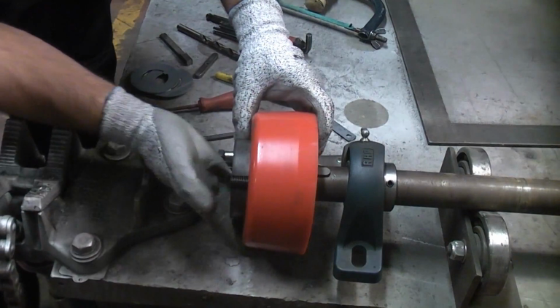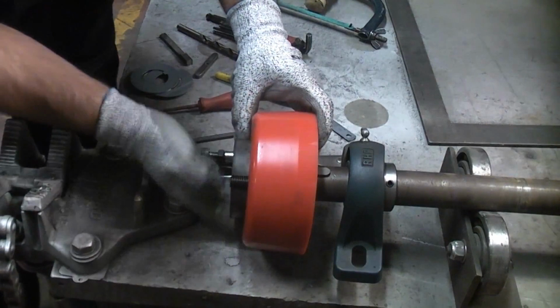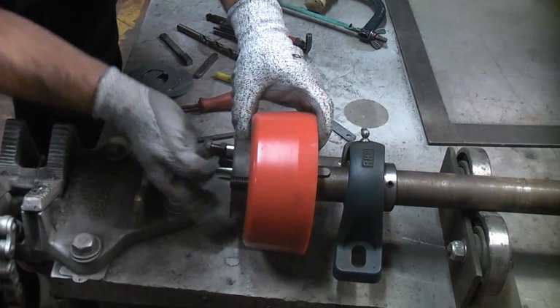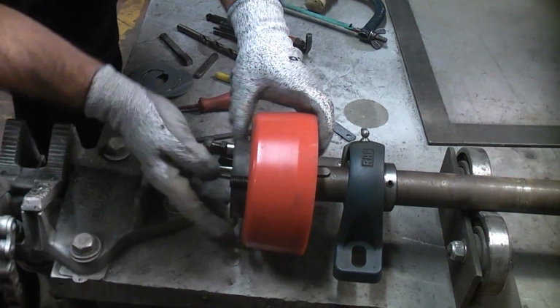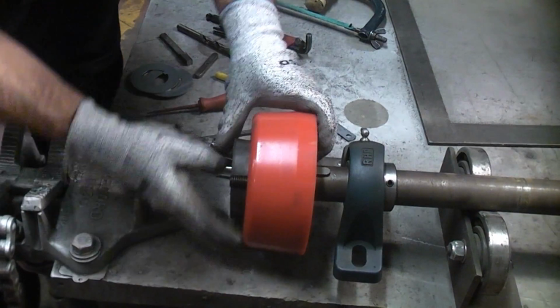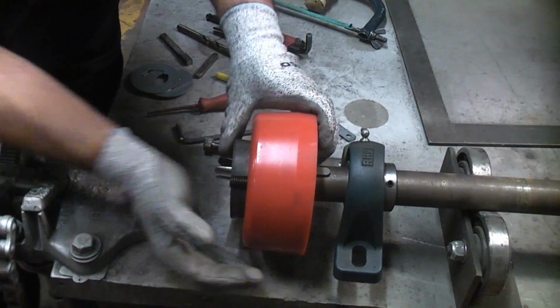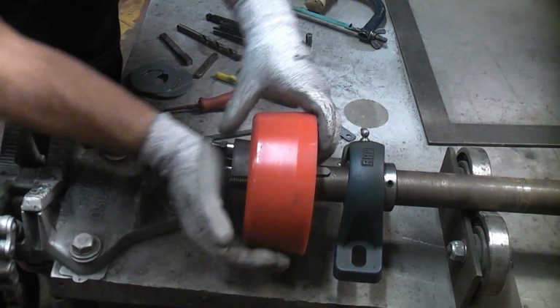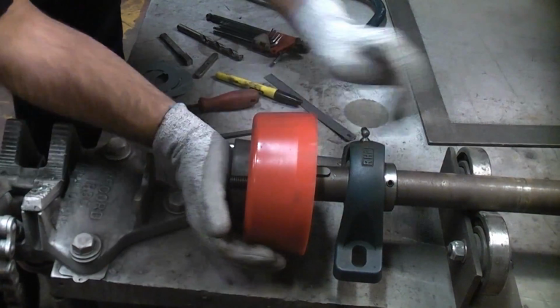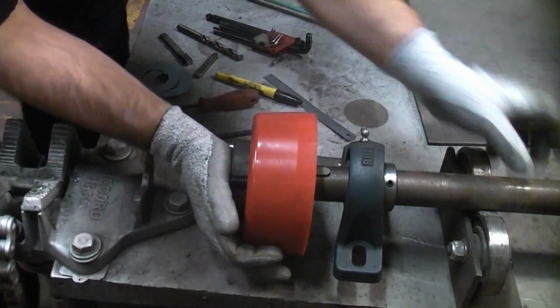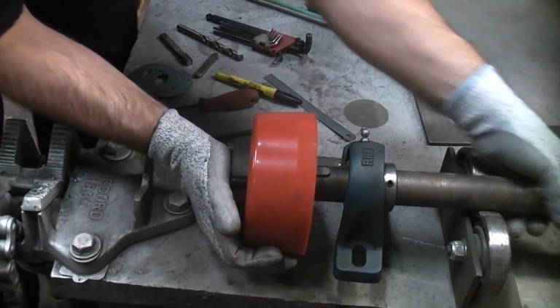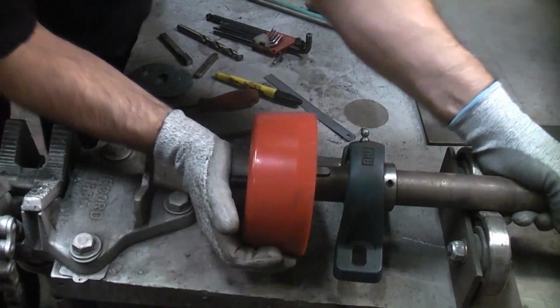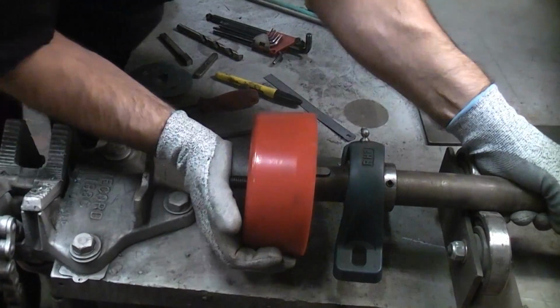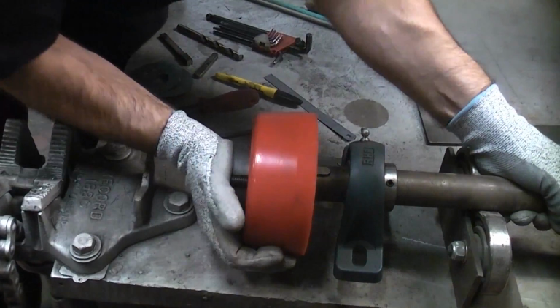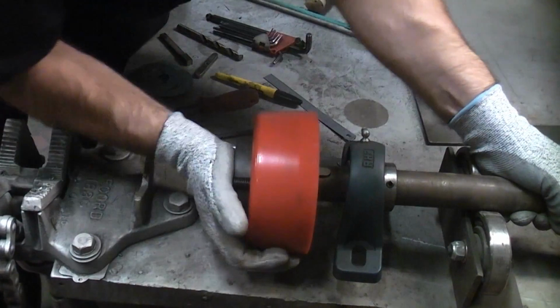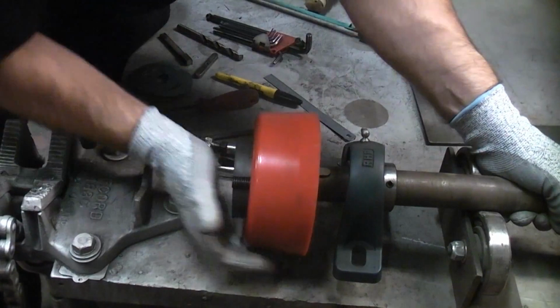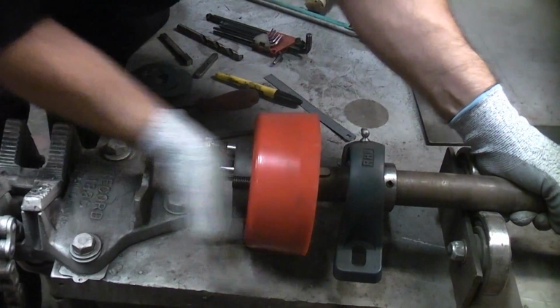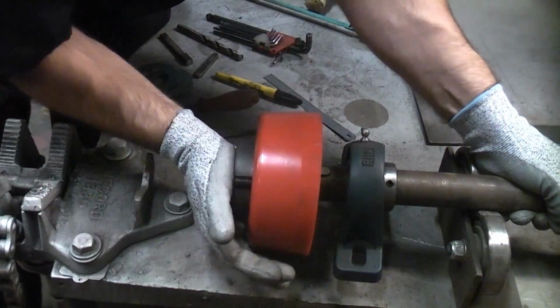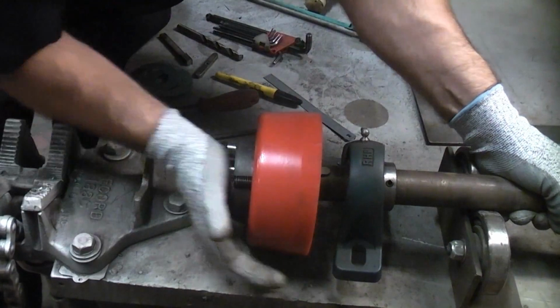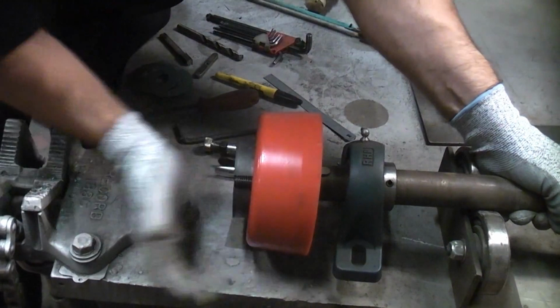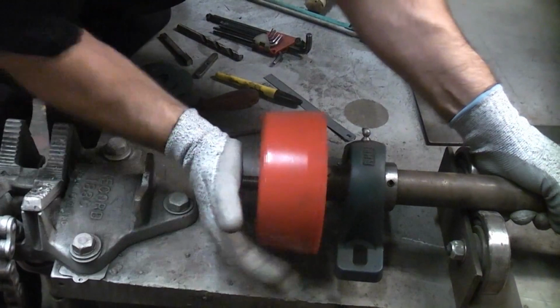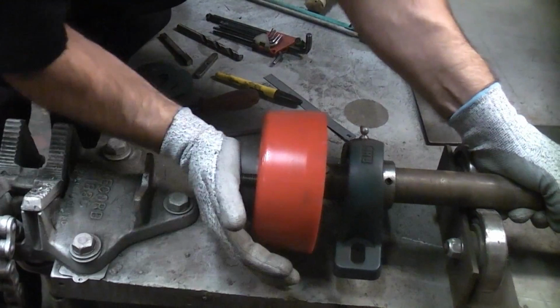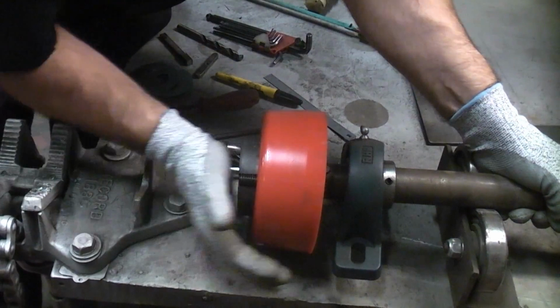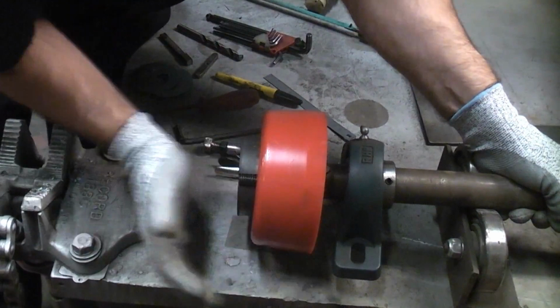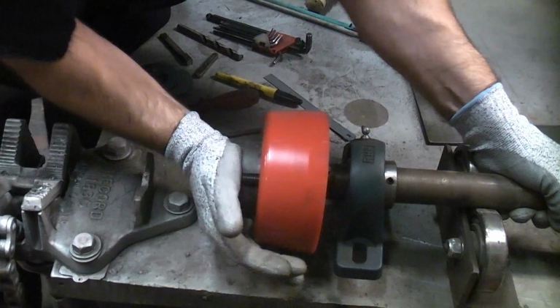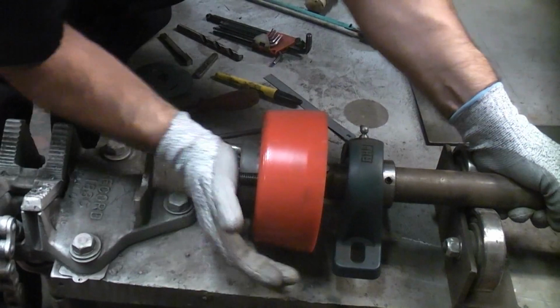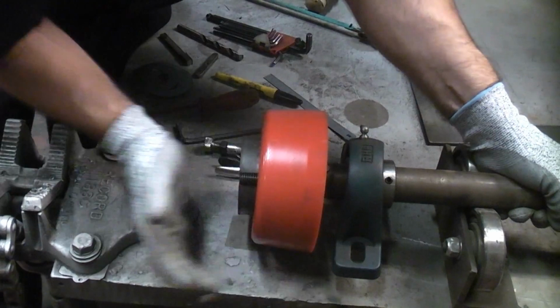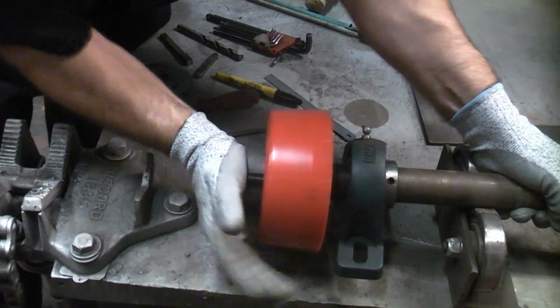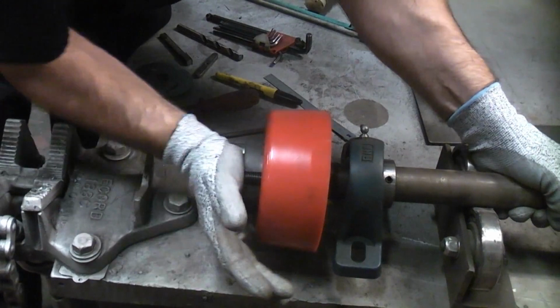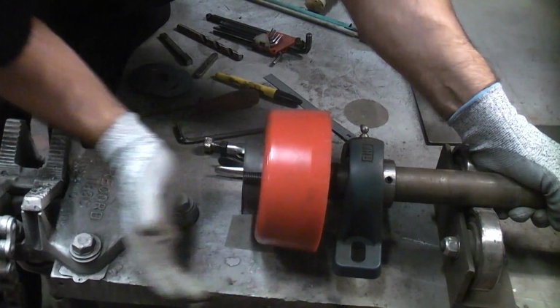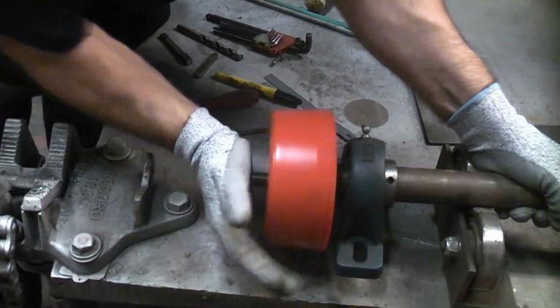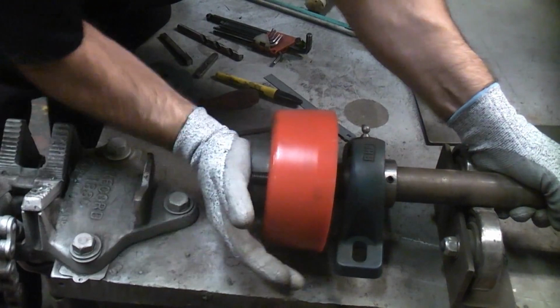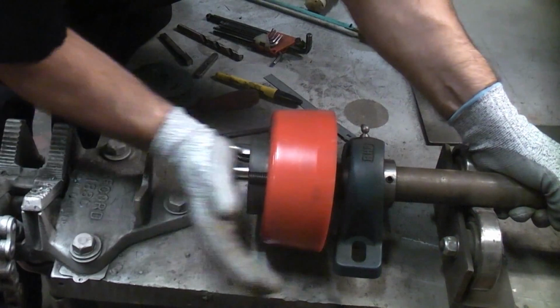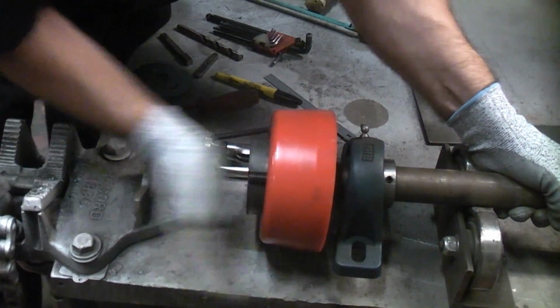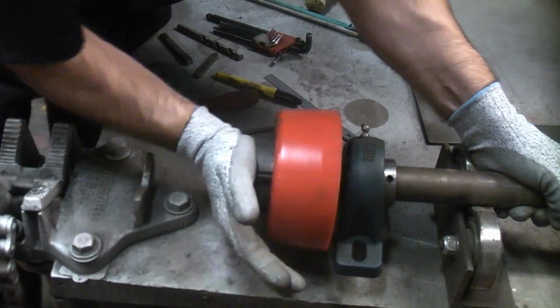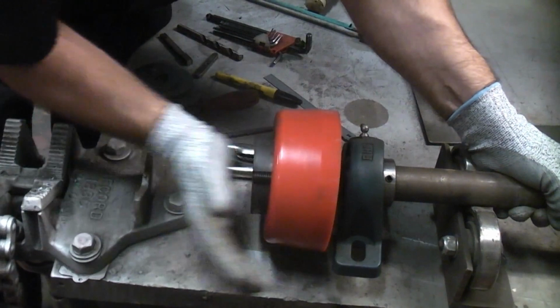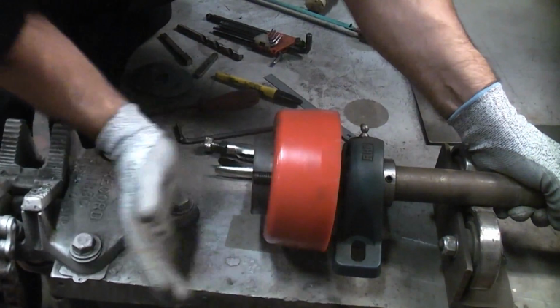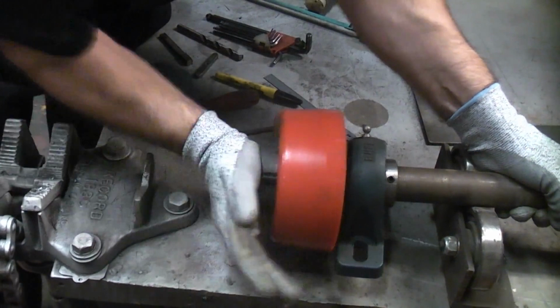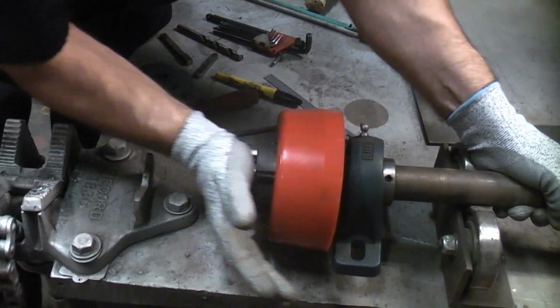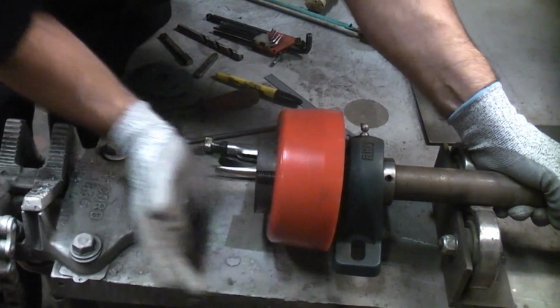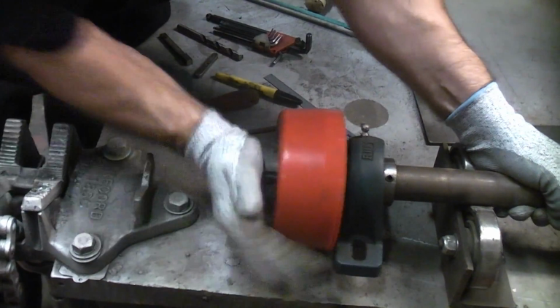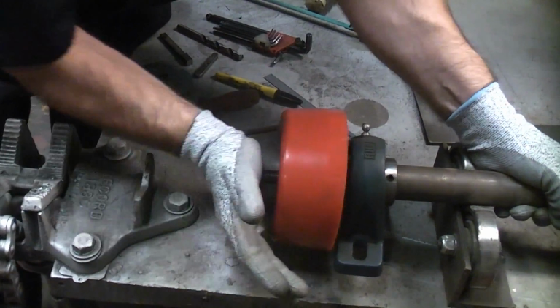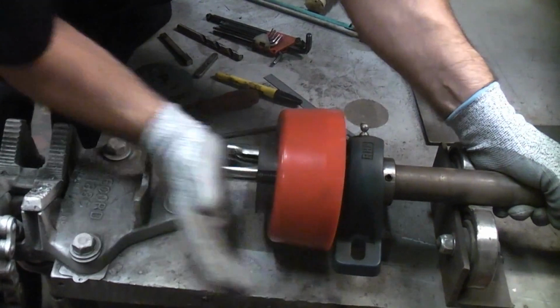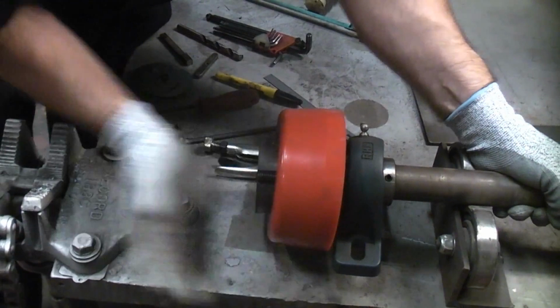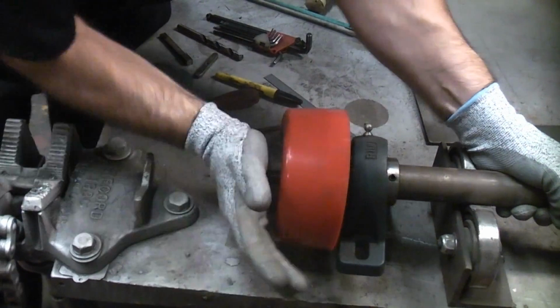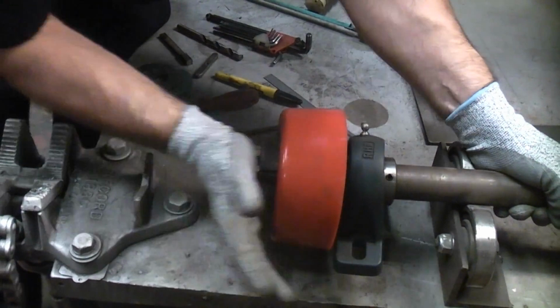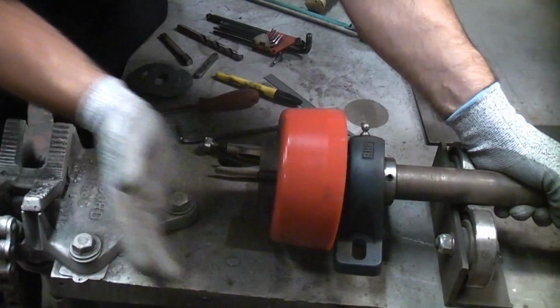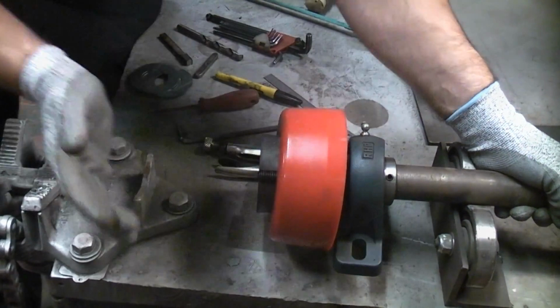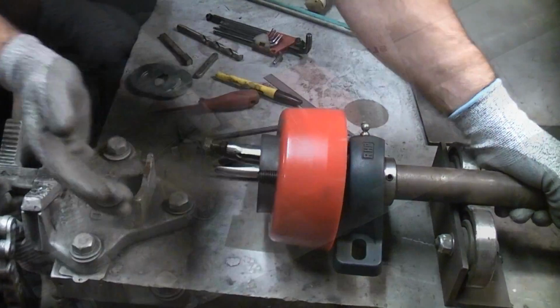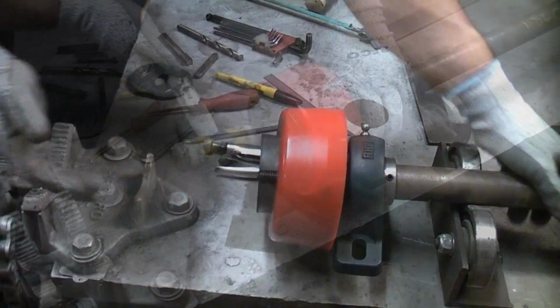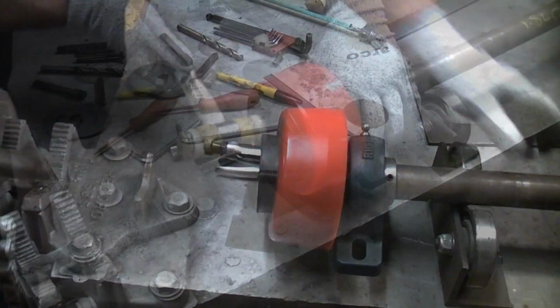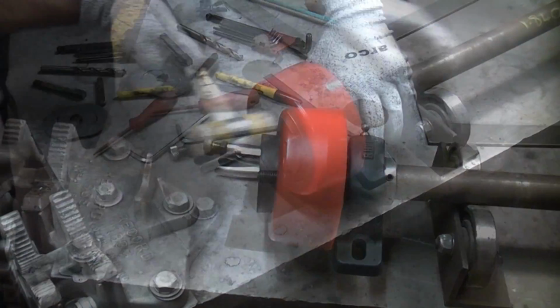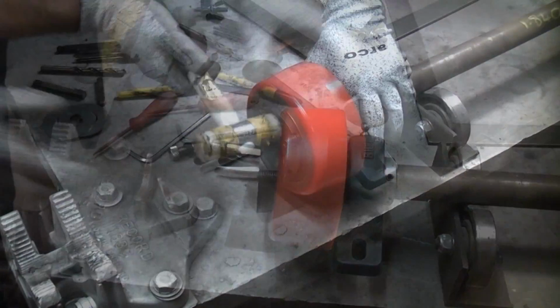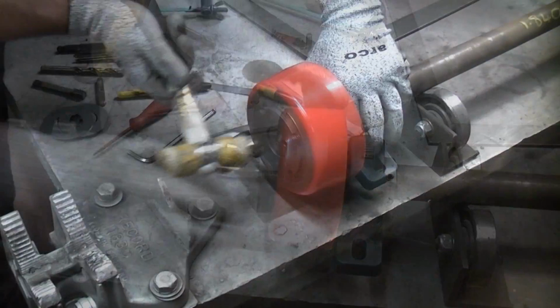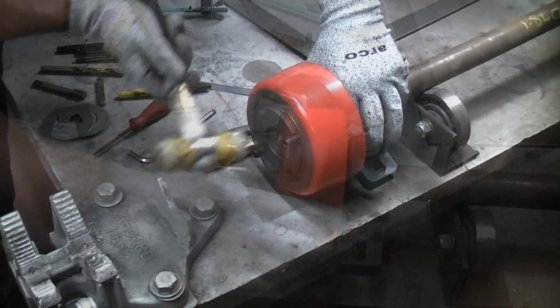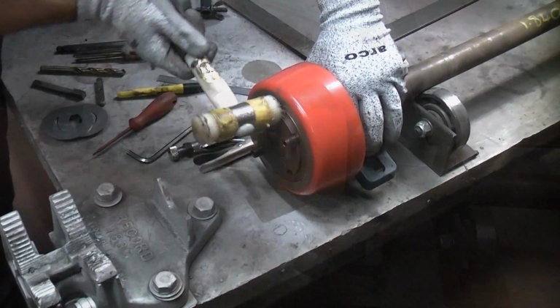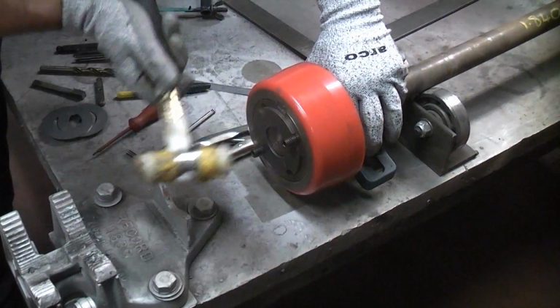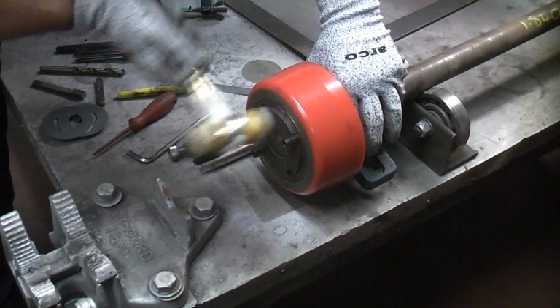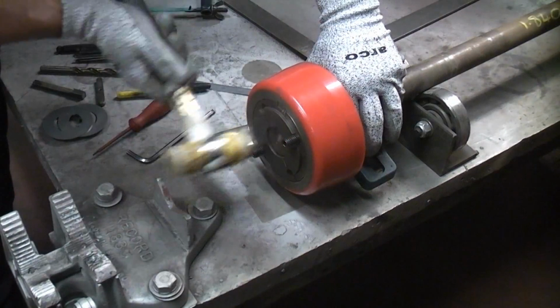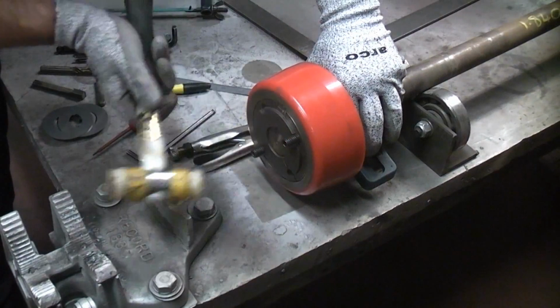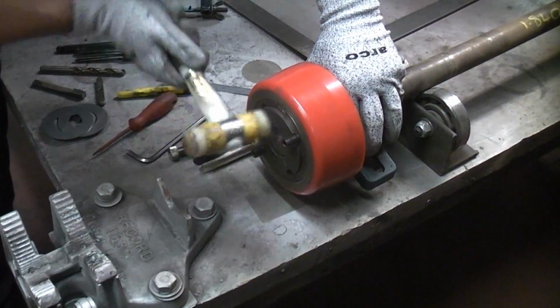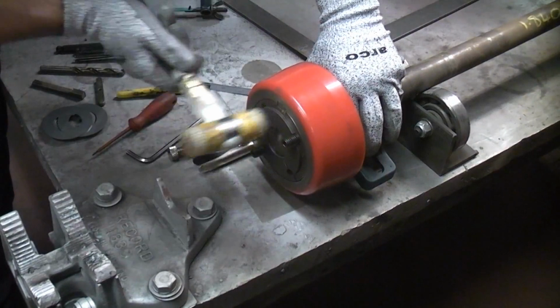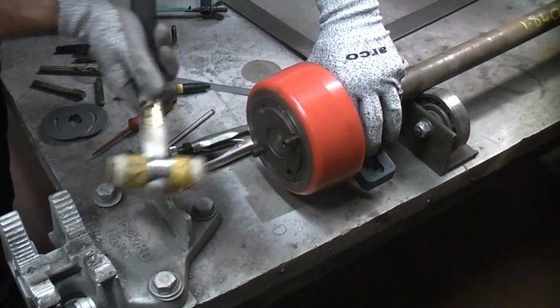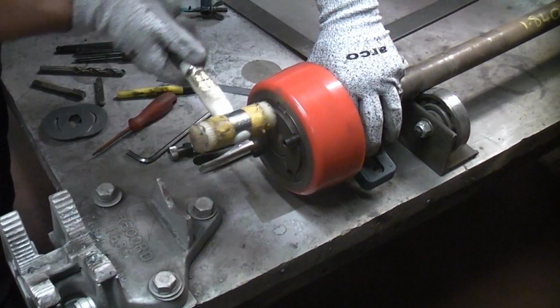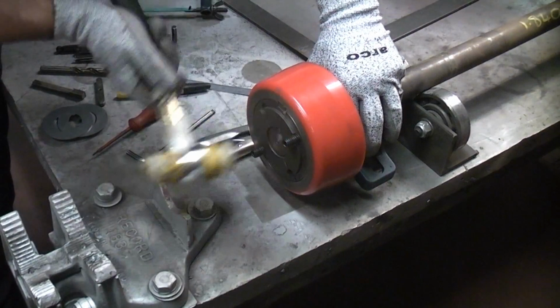This can then be pushed to the correct position. You might need to tap it on the shaft again using a nylon hammer or a copper mallet.